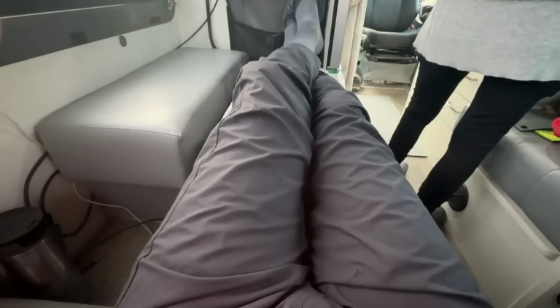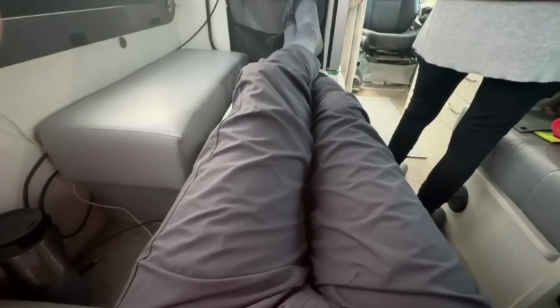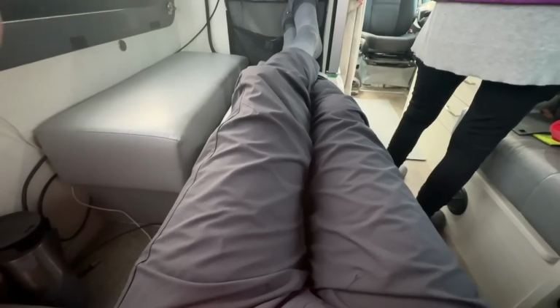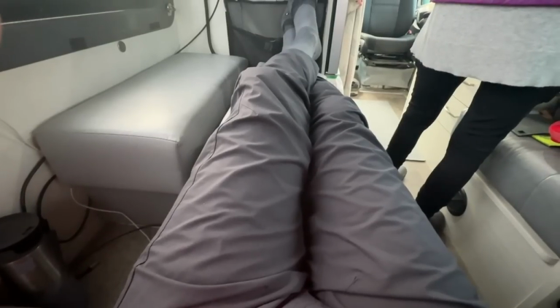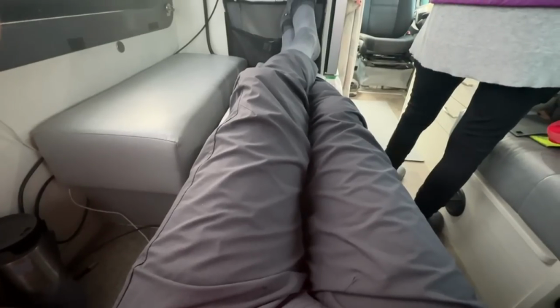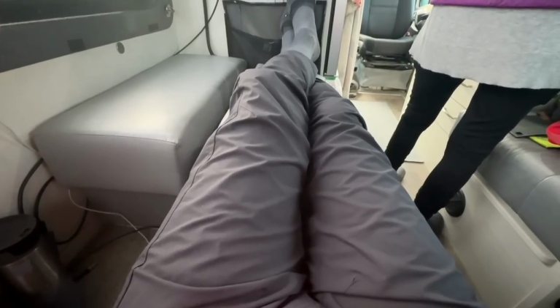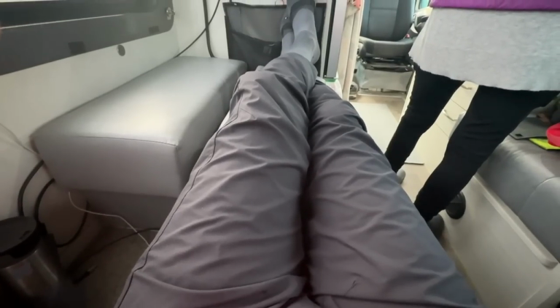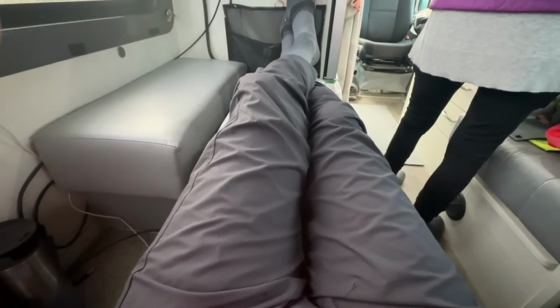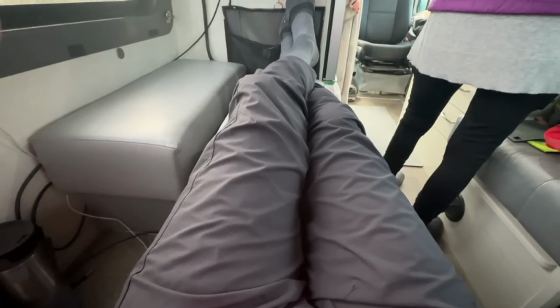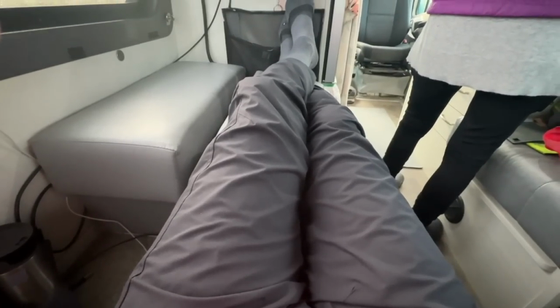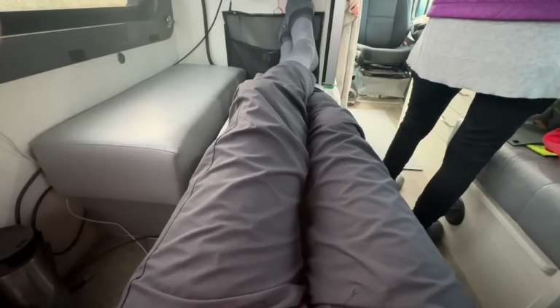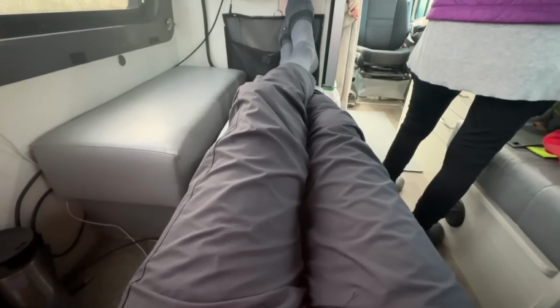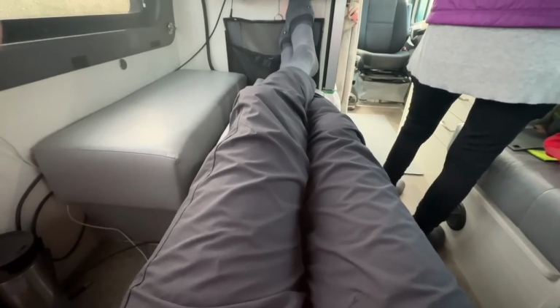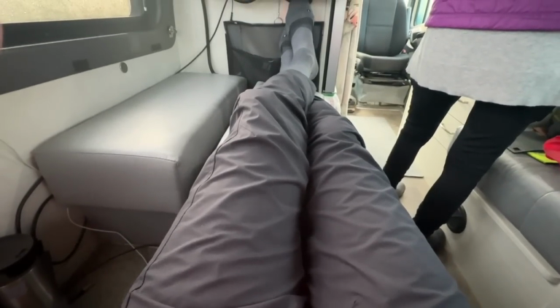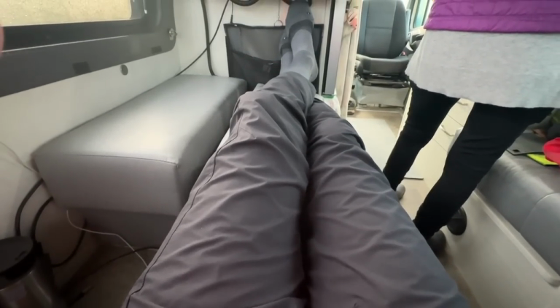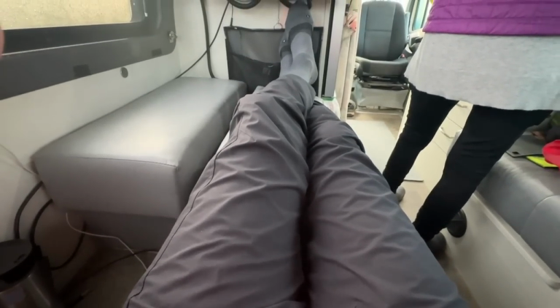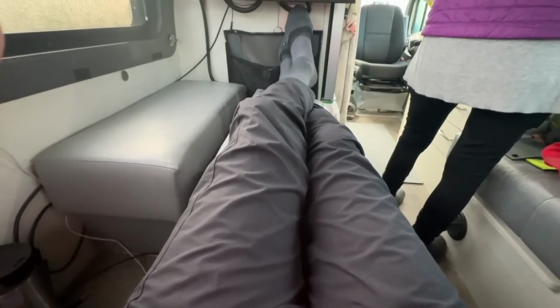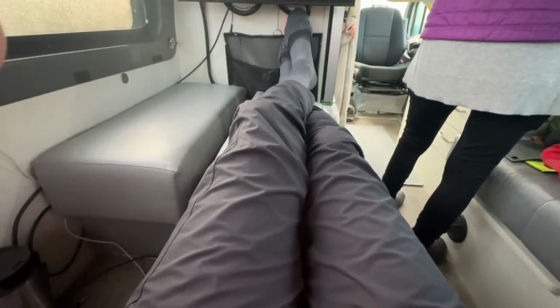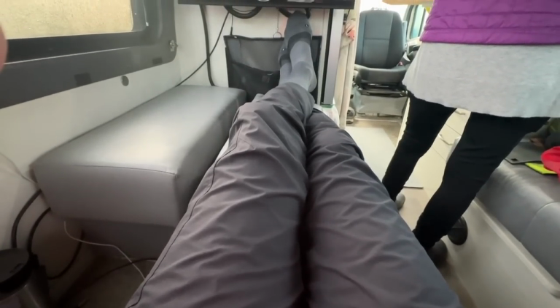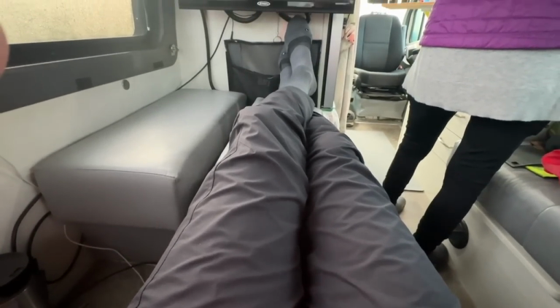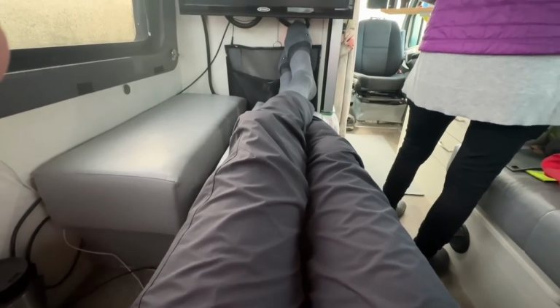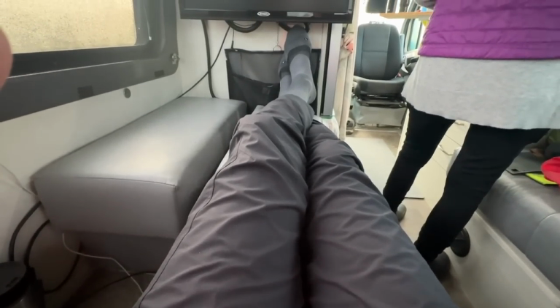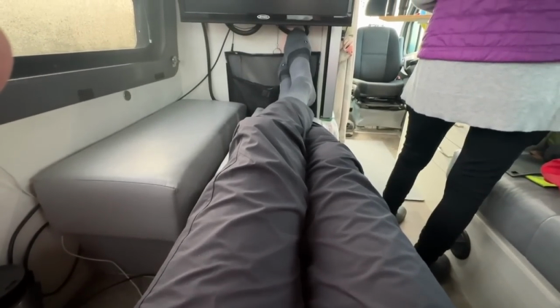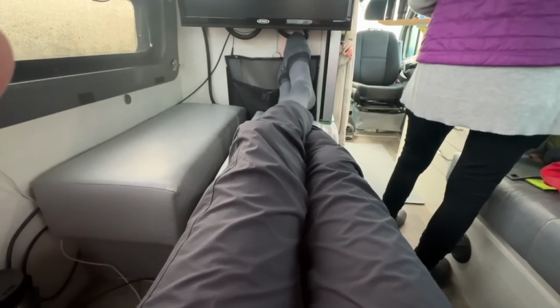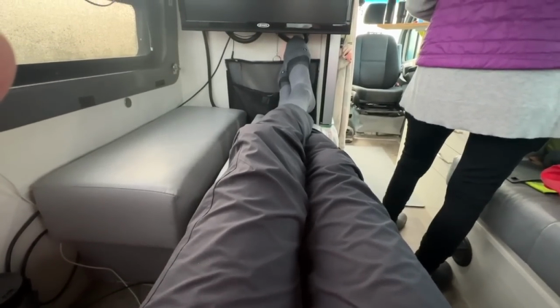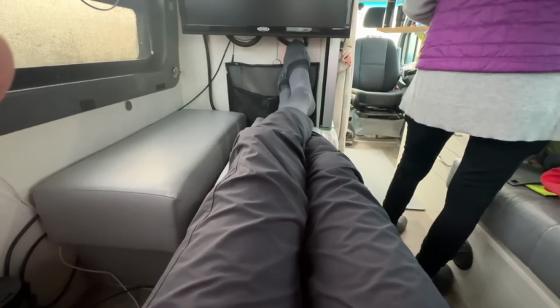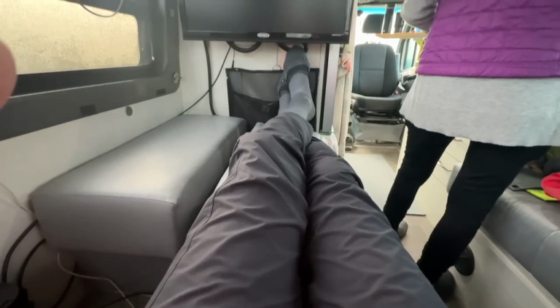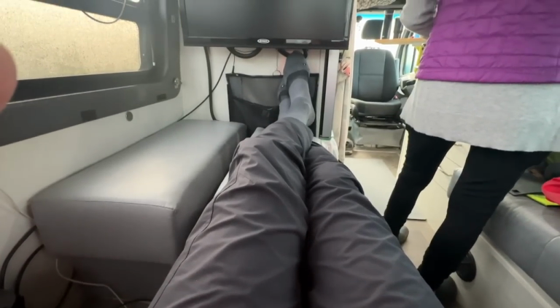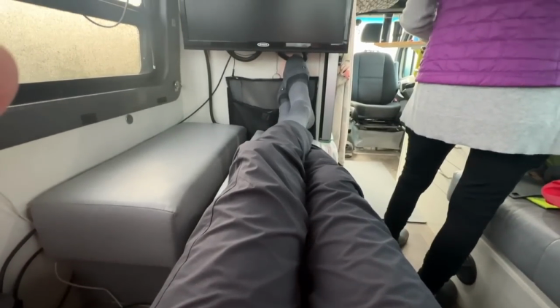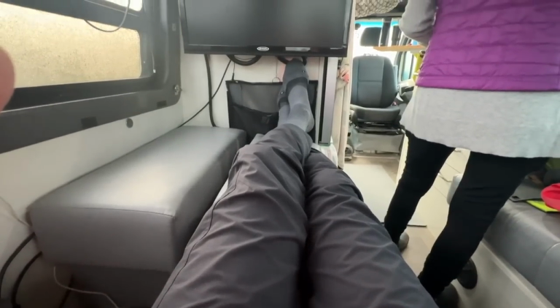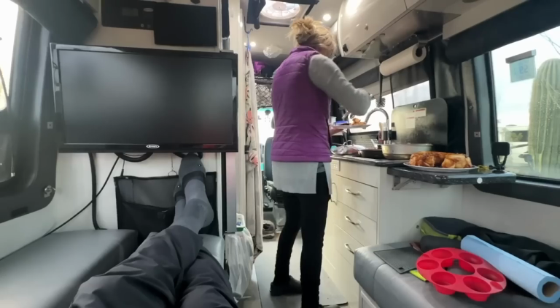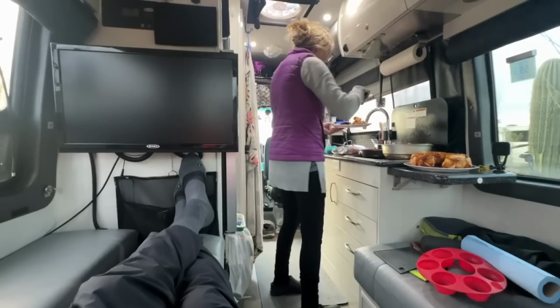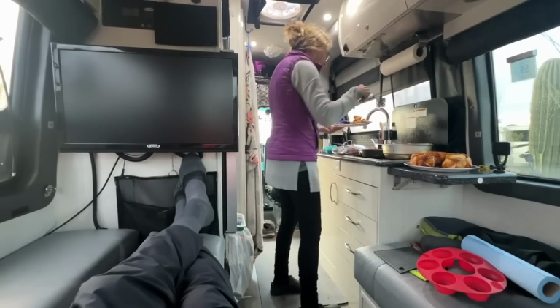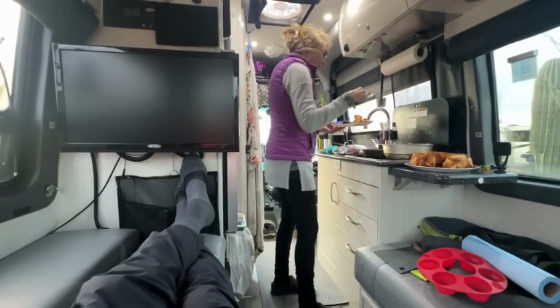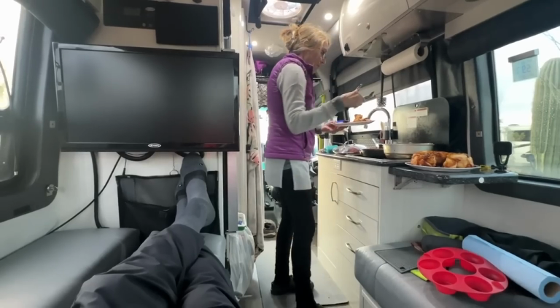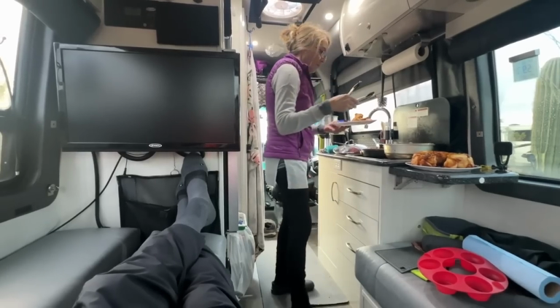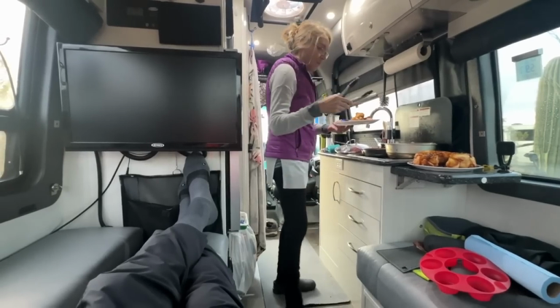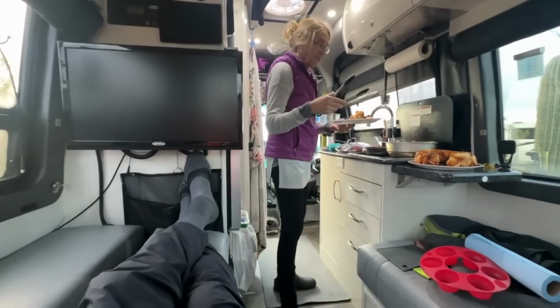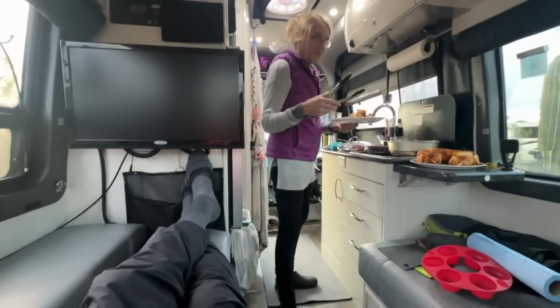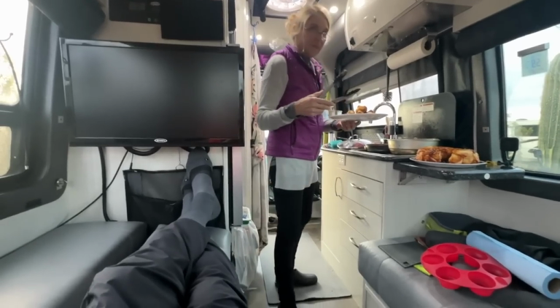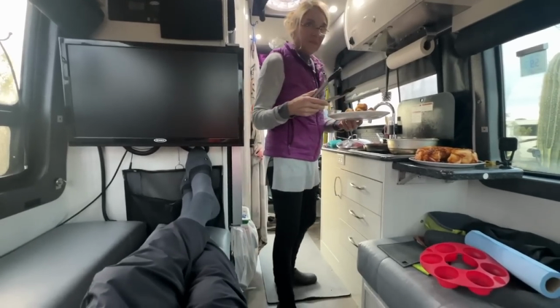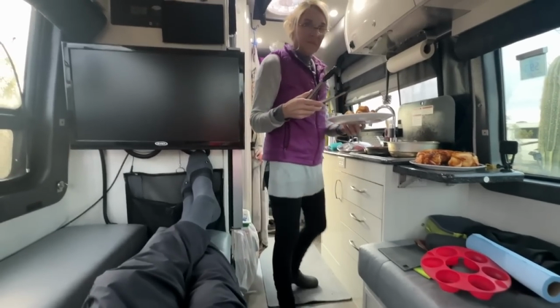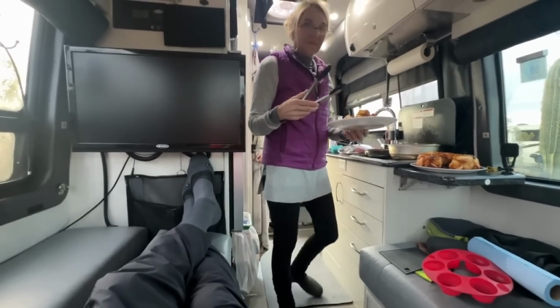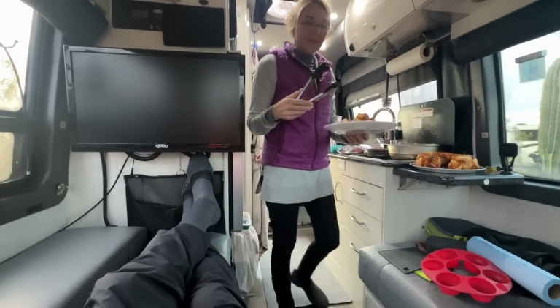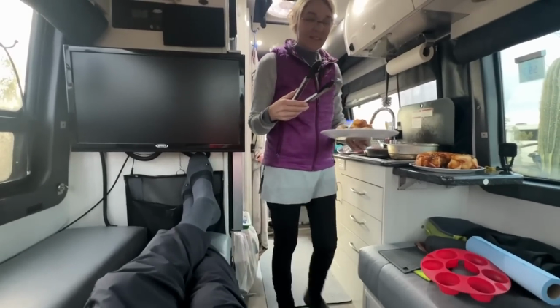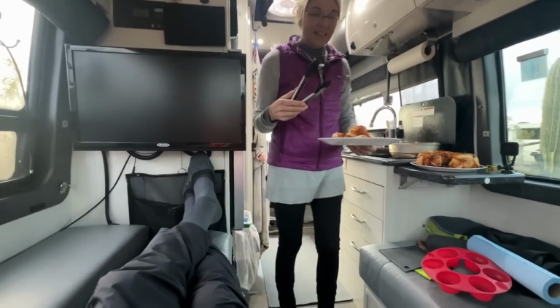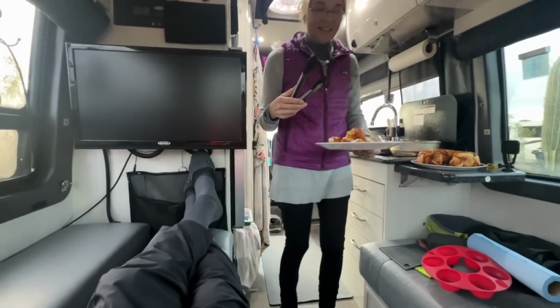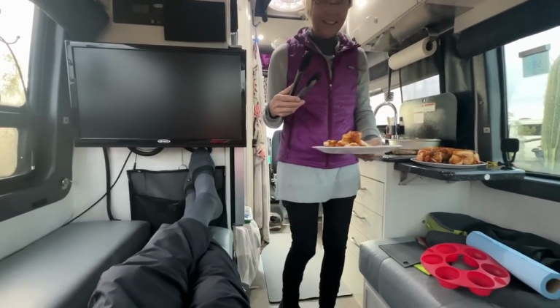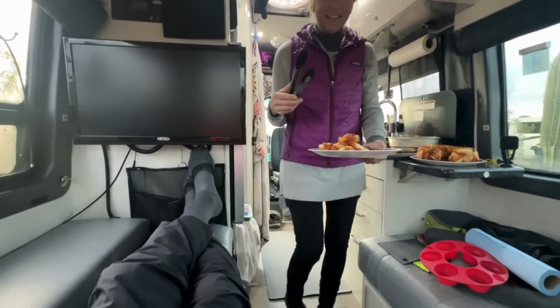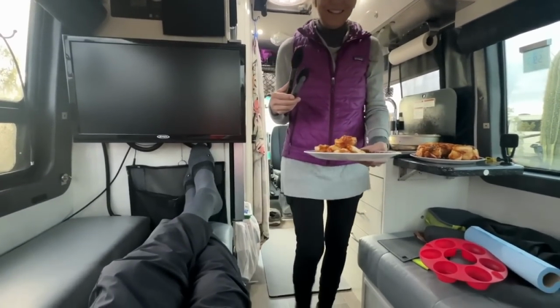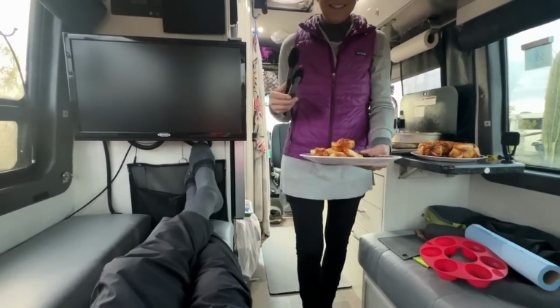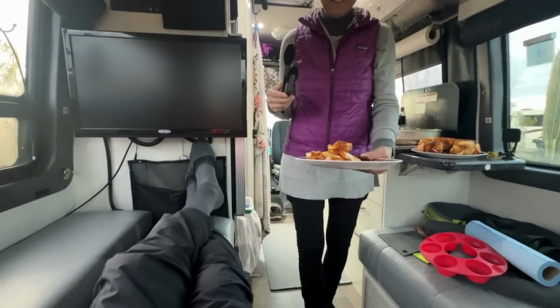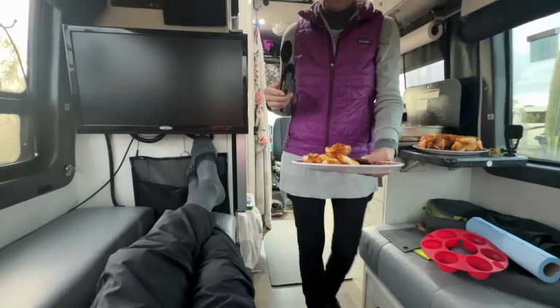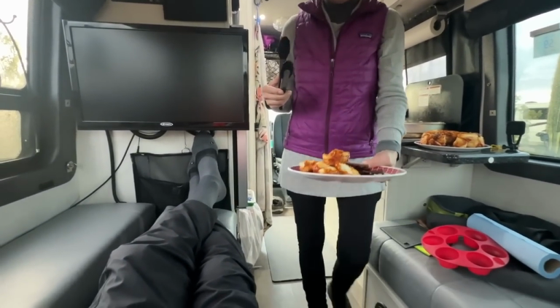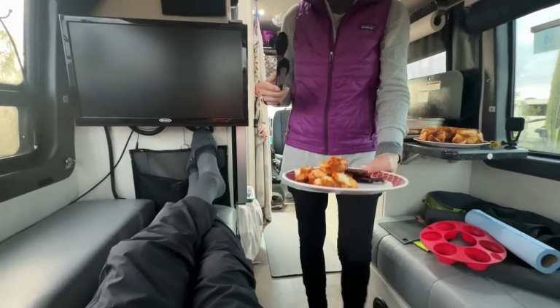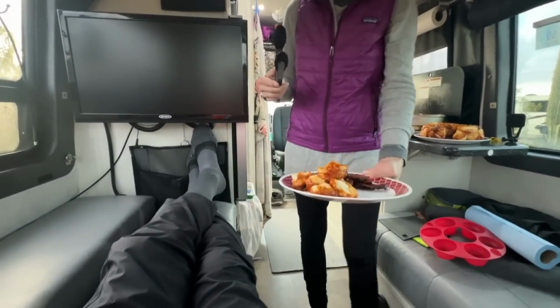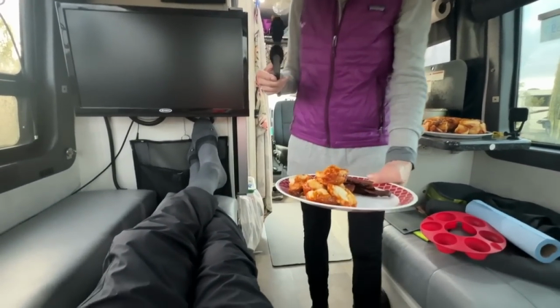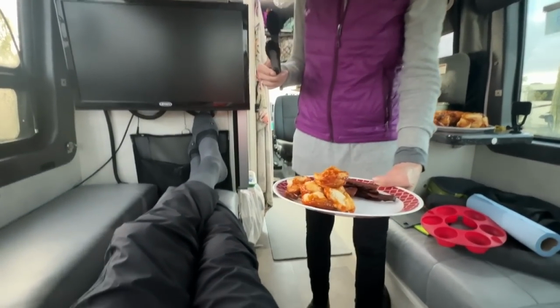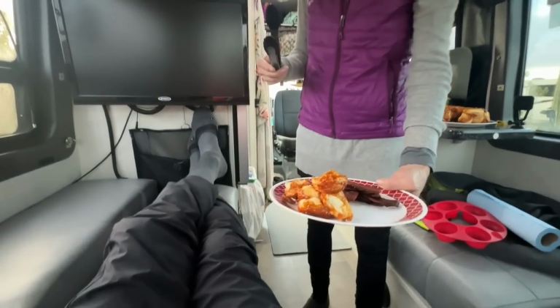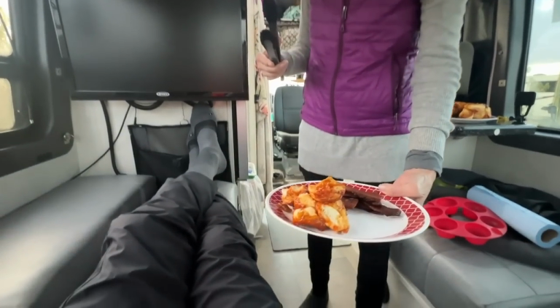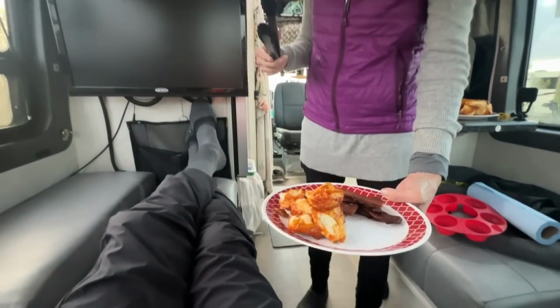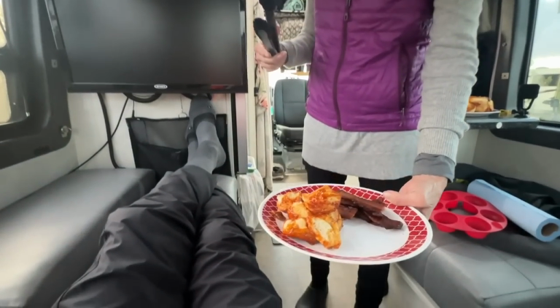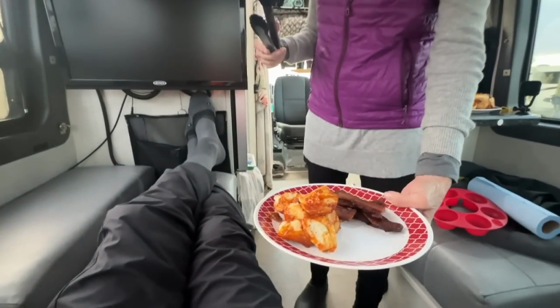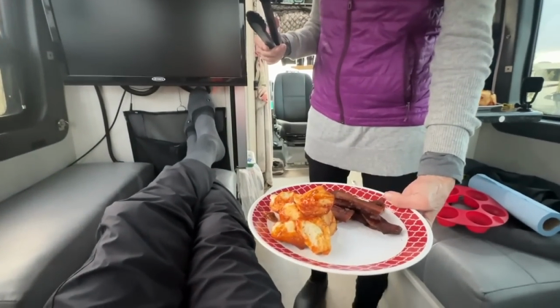This is called the Monkey Bread Eating Position. And today's taste treat includes bacon.